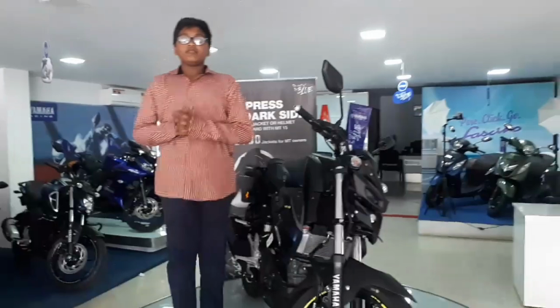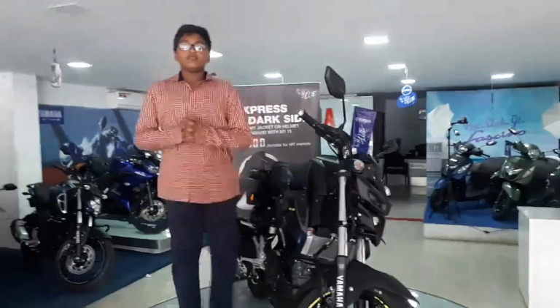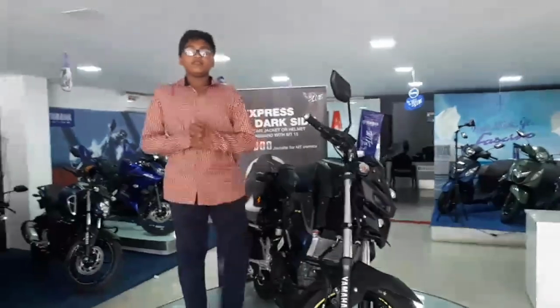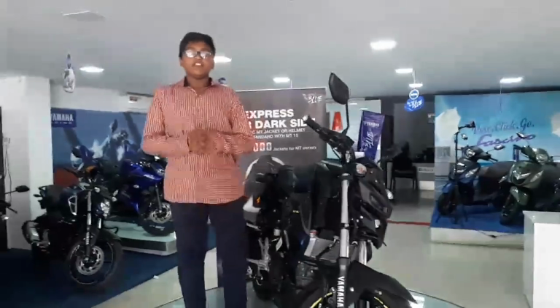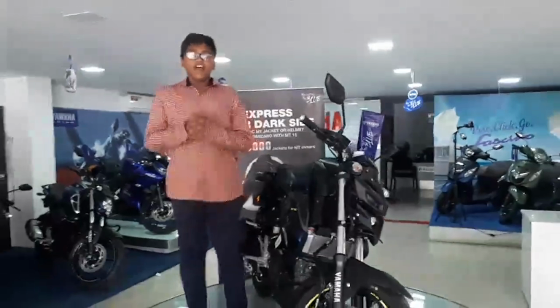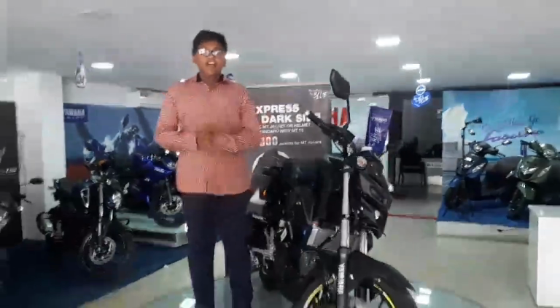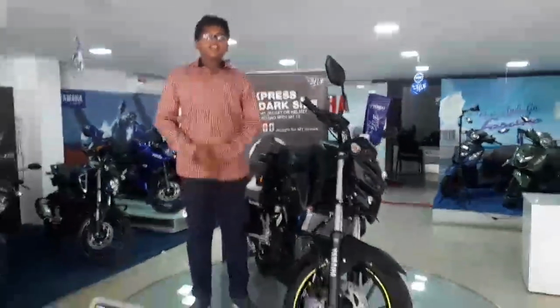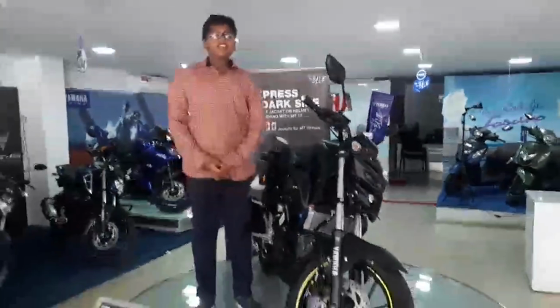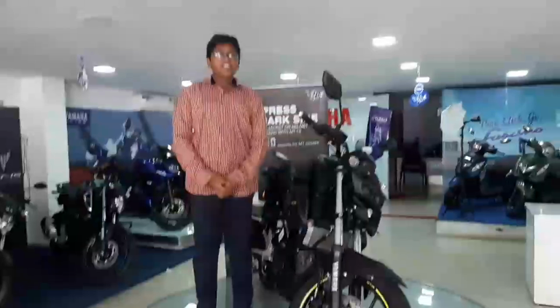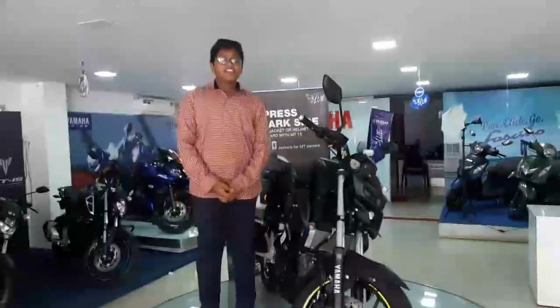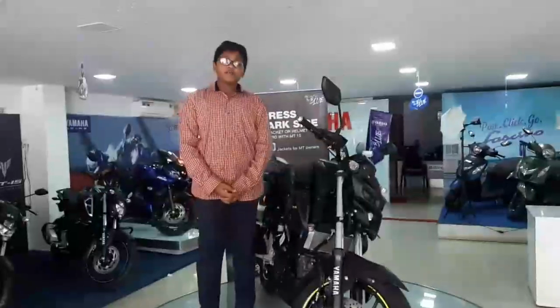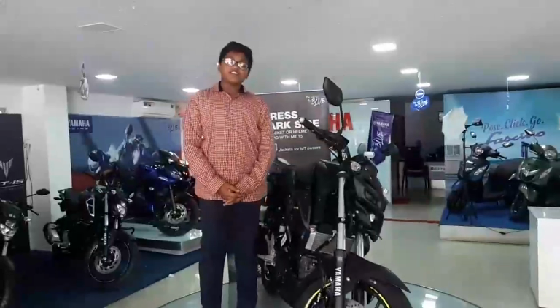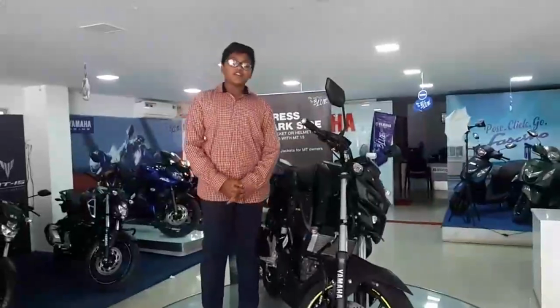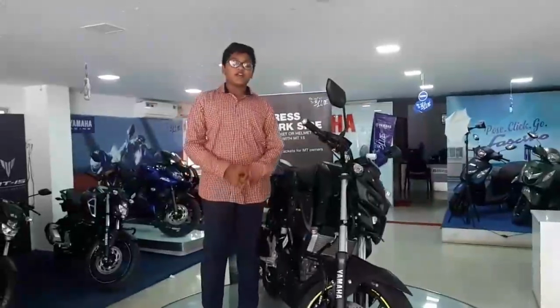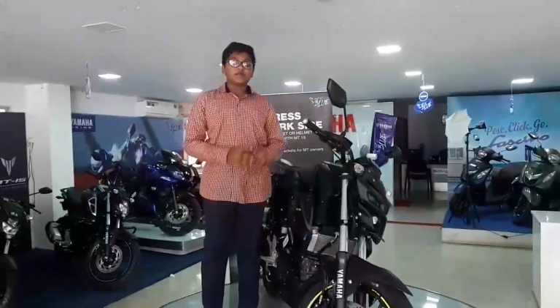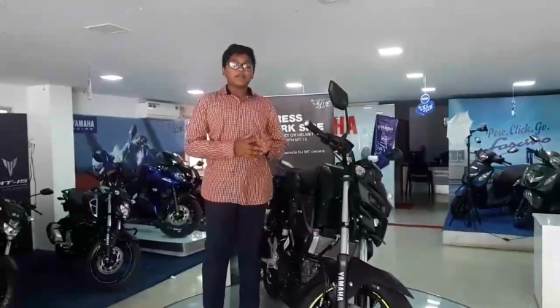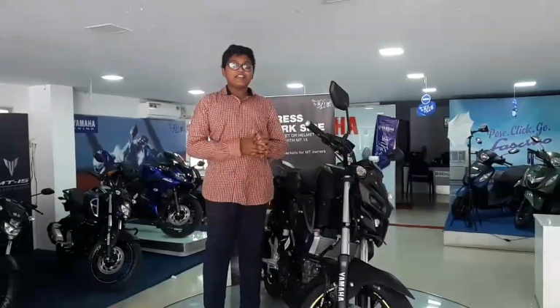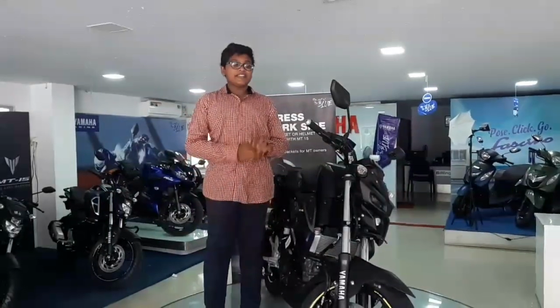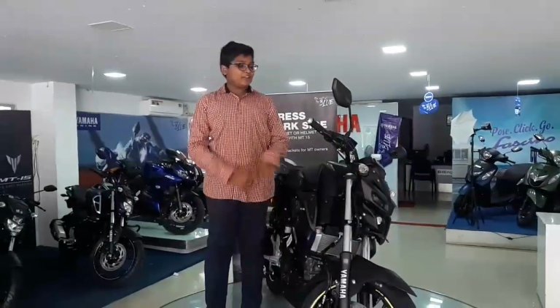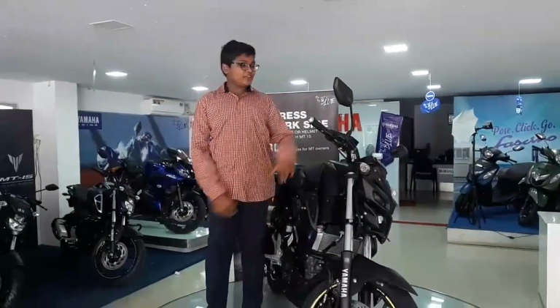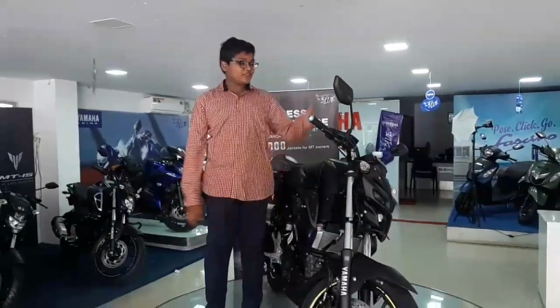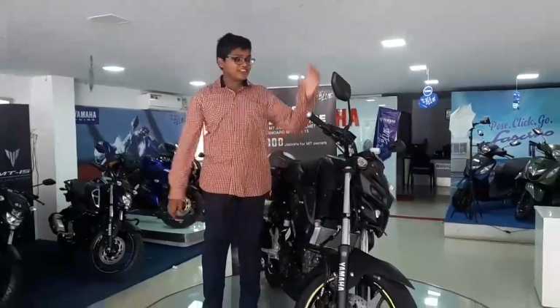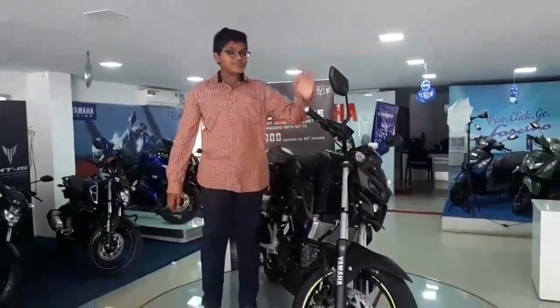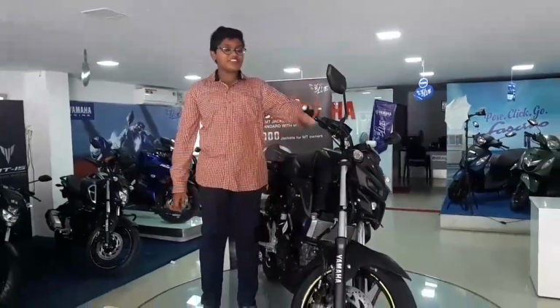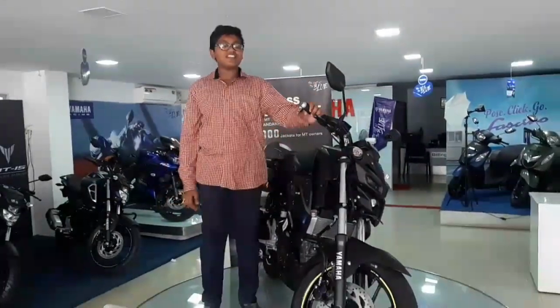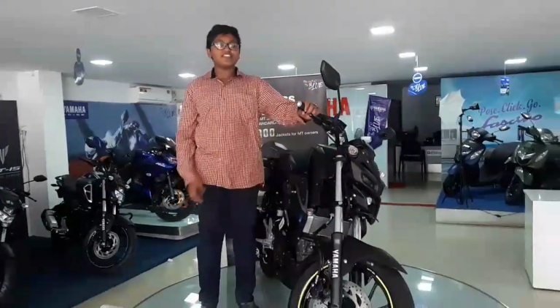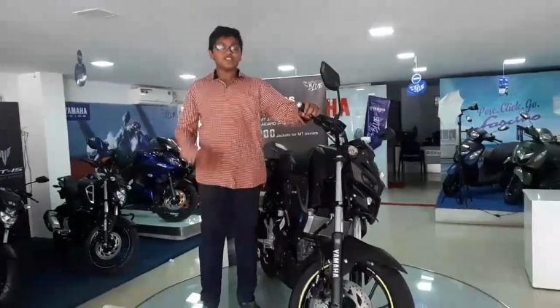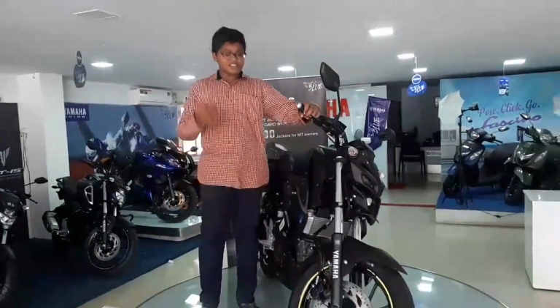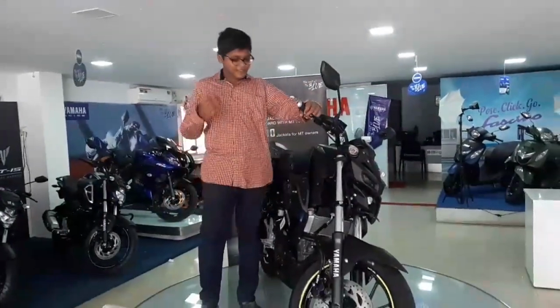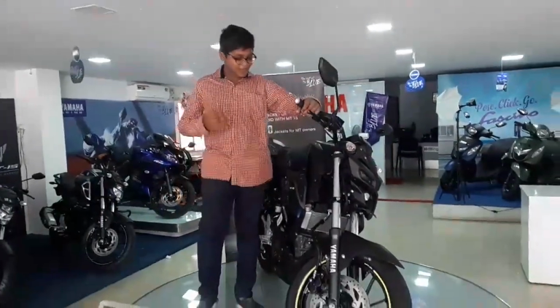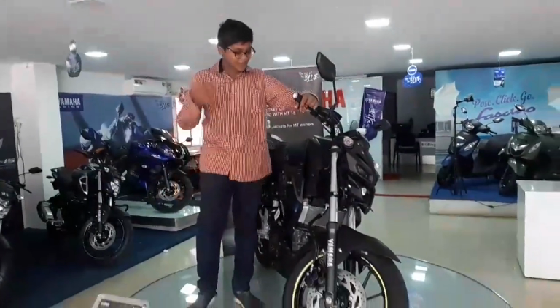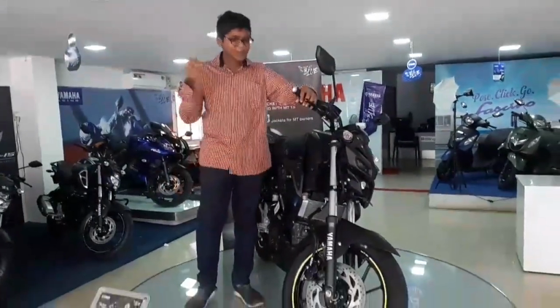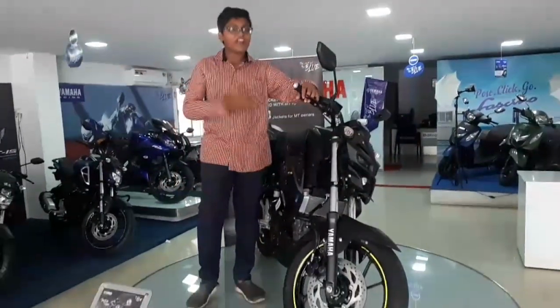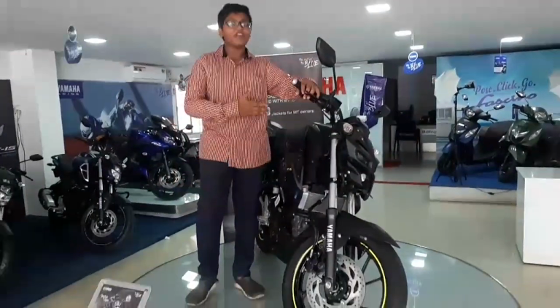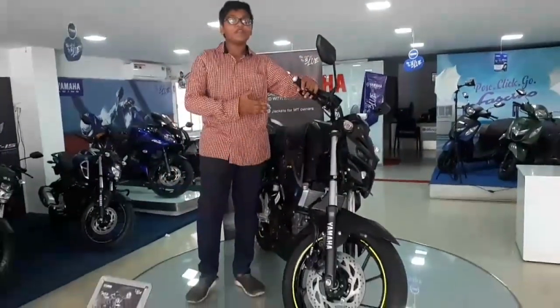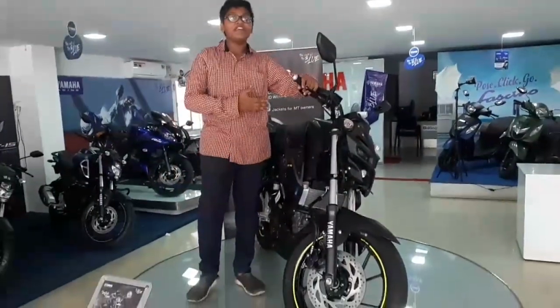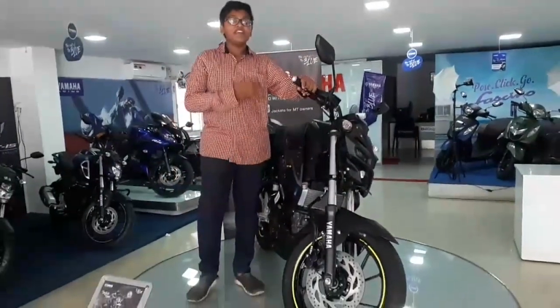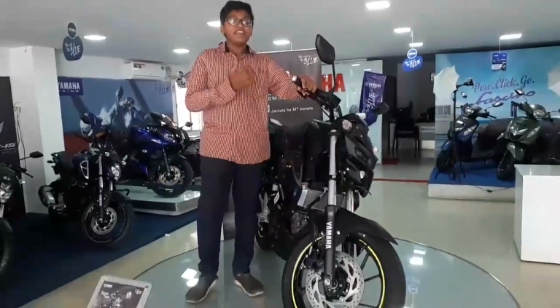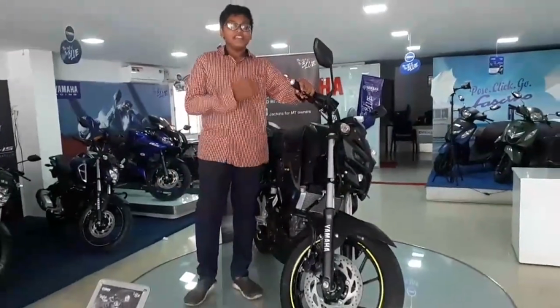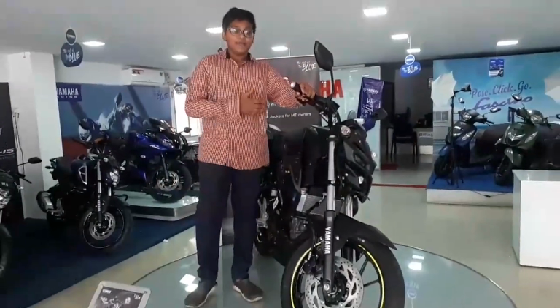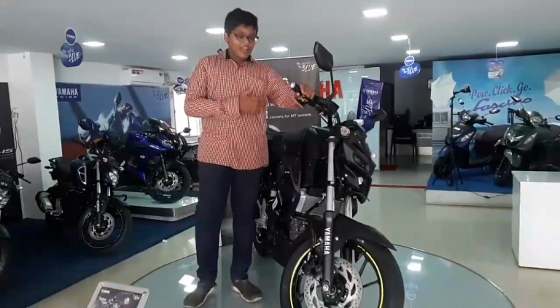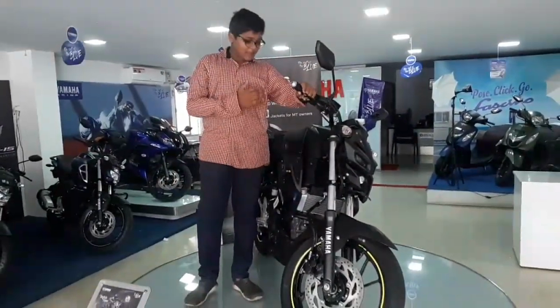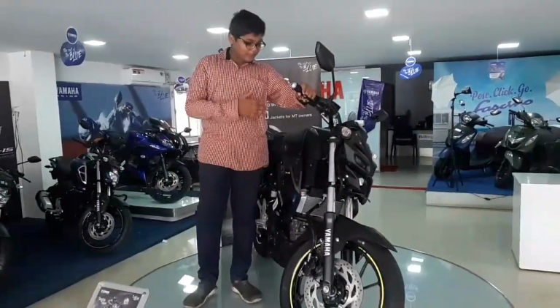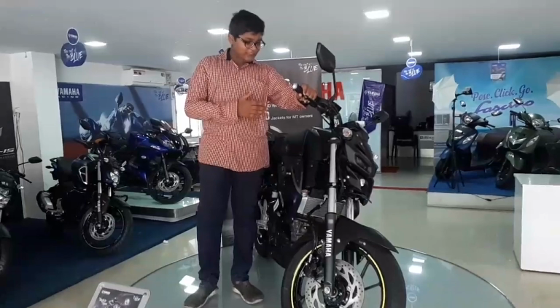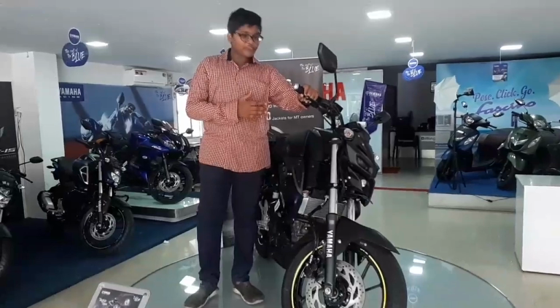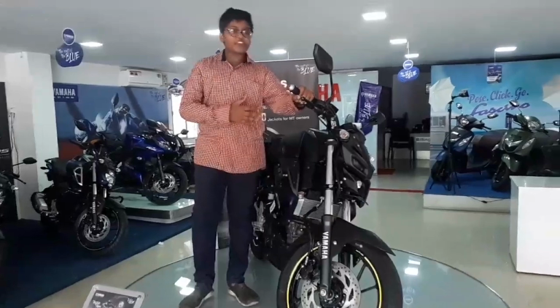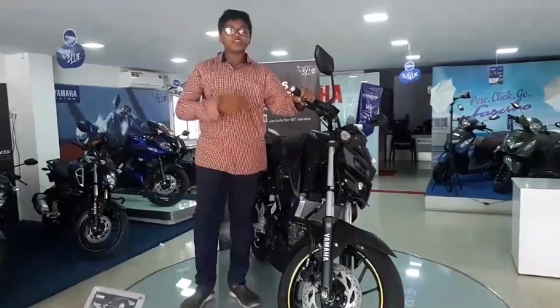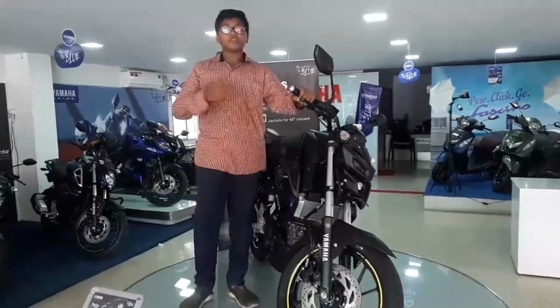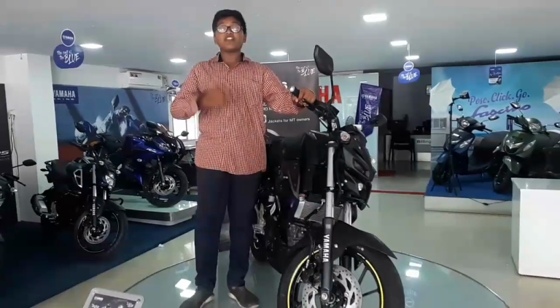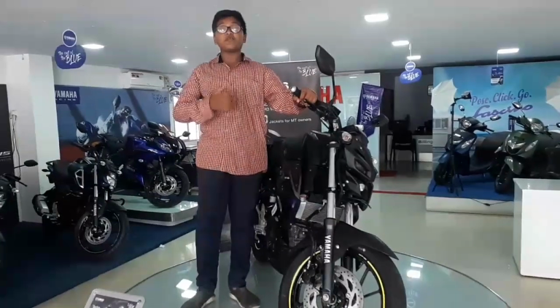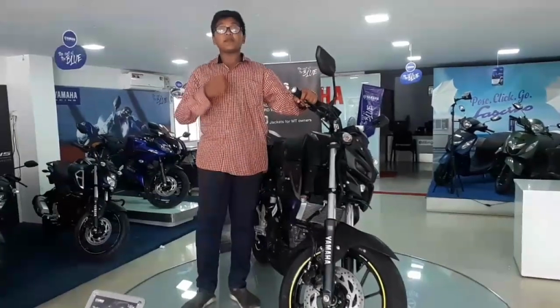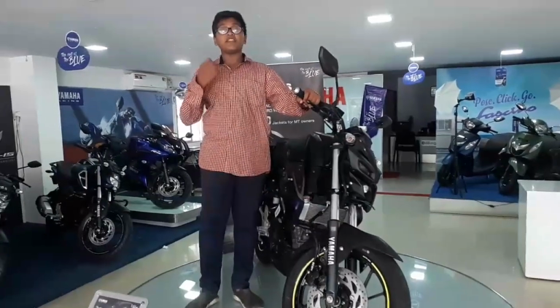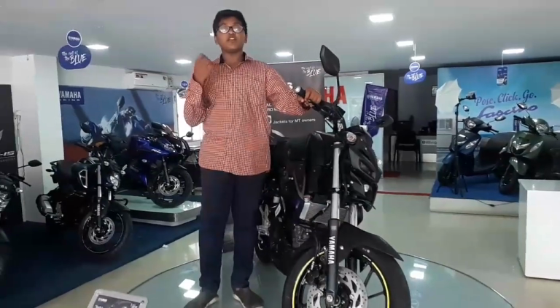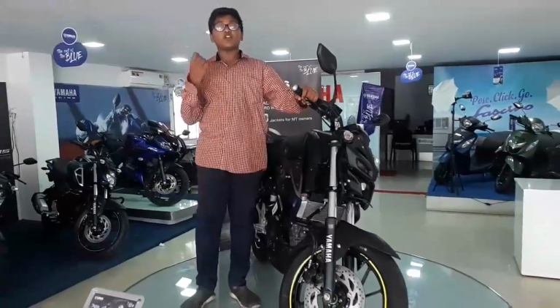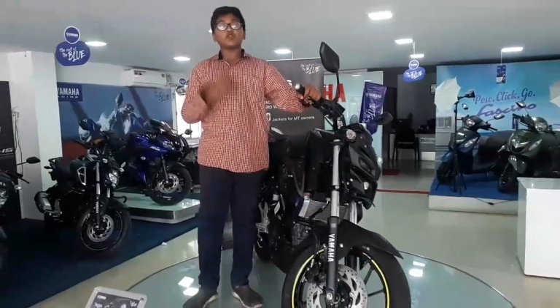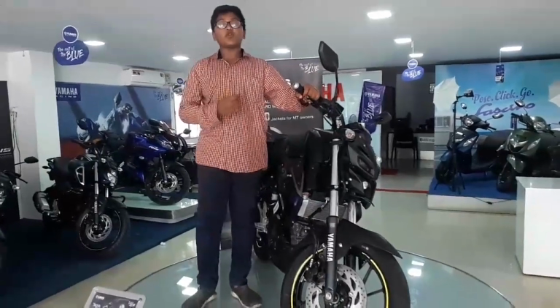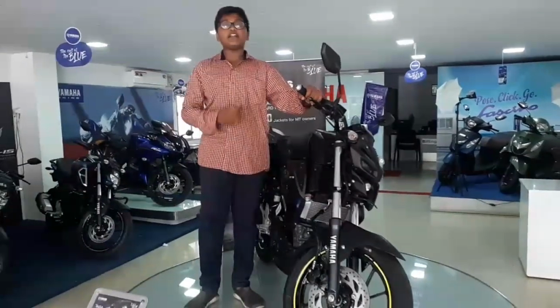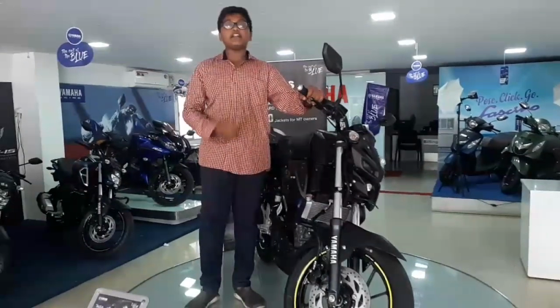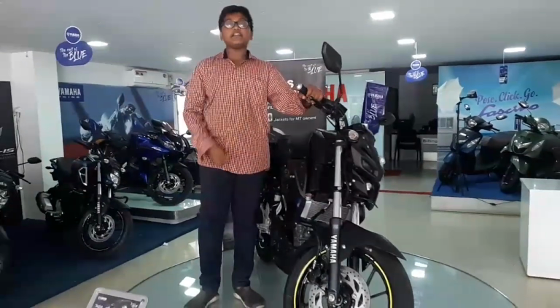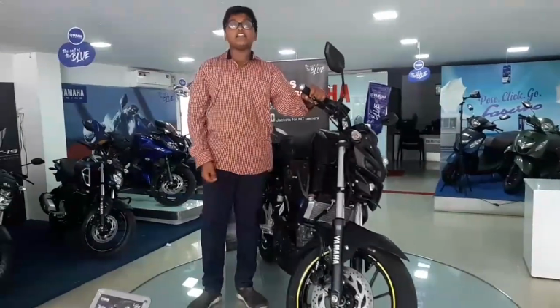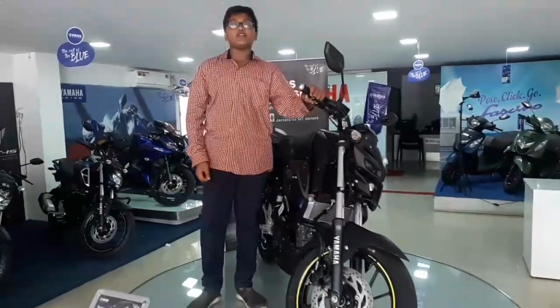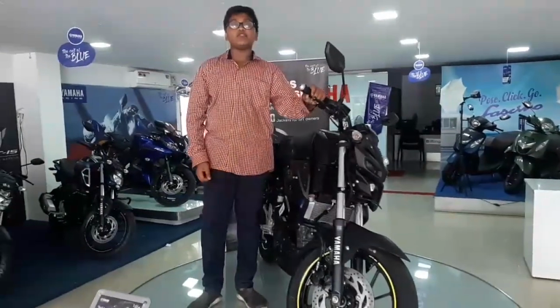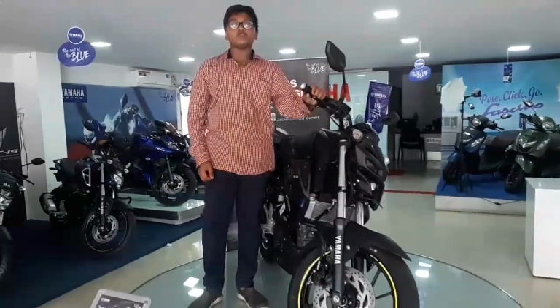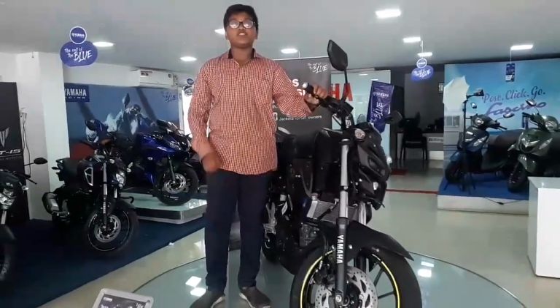Hi friends, welcome to Automobile Tekken Deluxe. Today we are going to show you the MHA MT-15. We are going to show you the total detailed review.